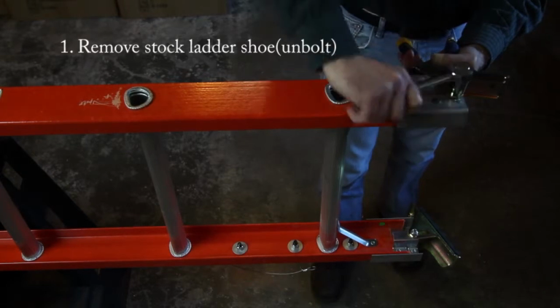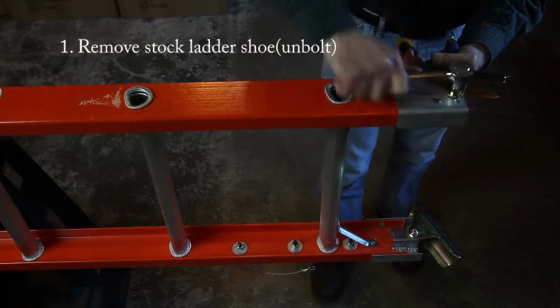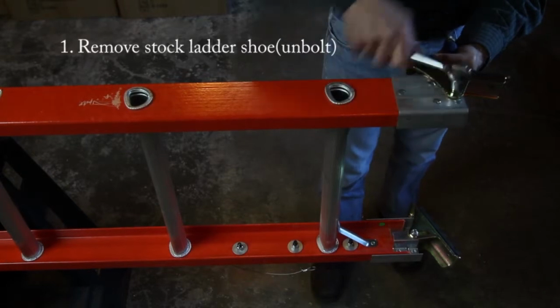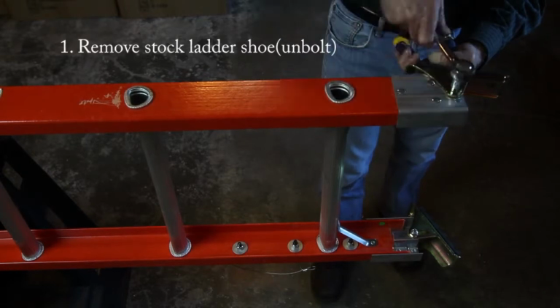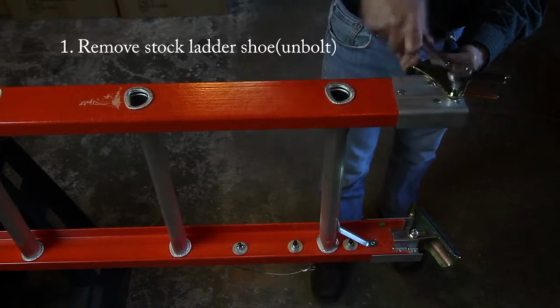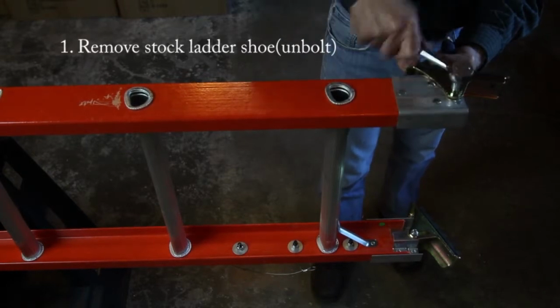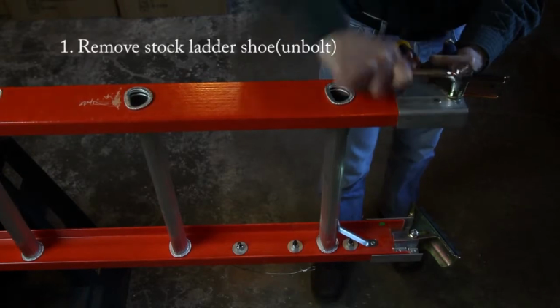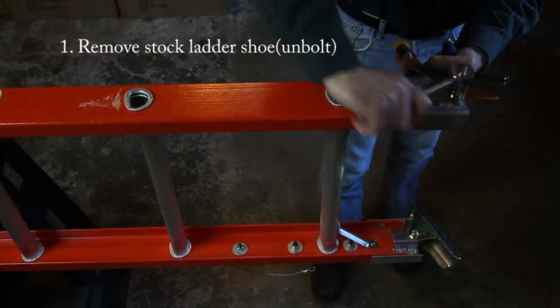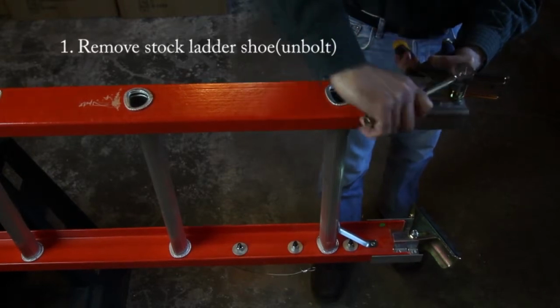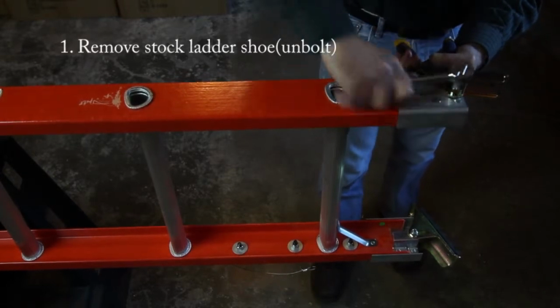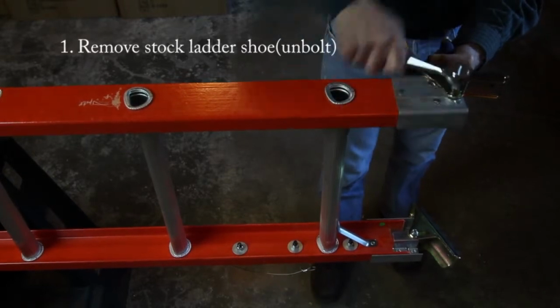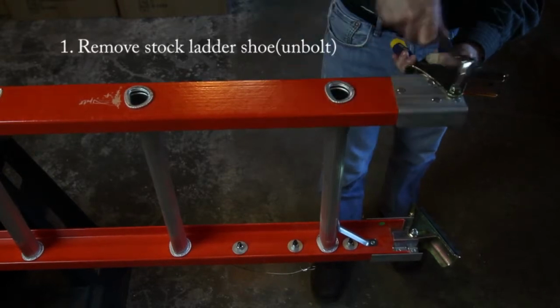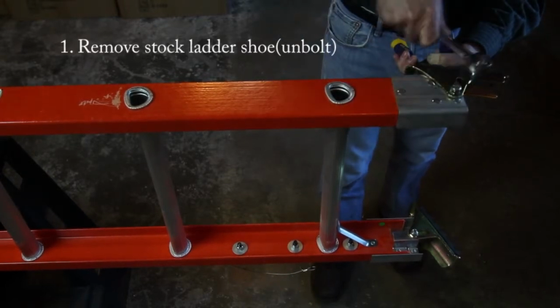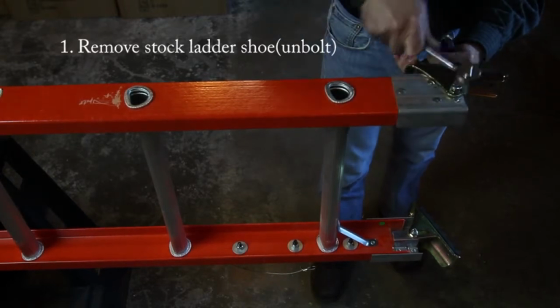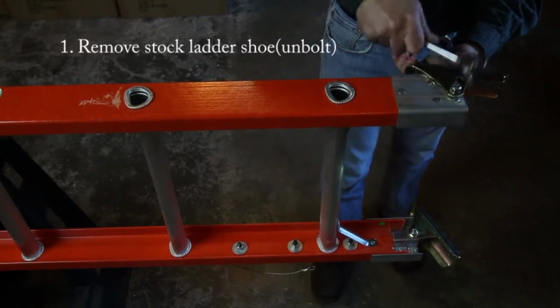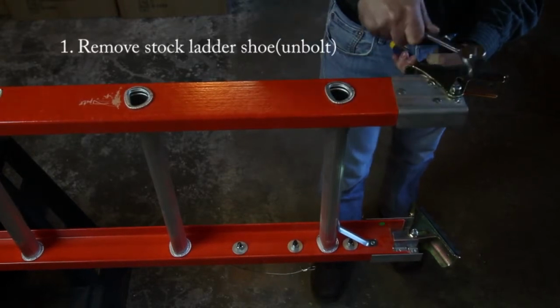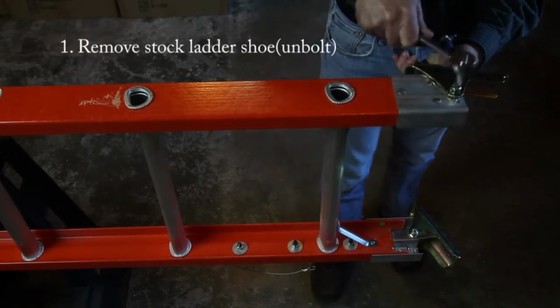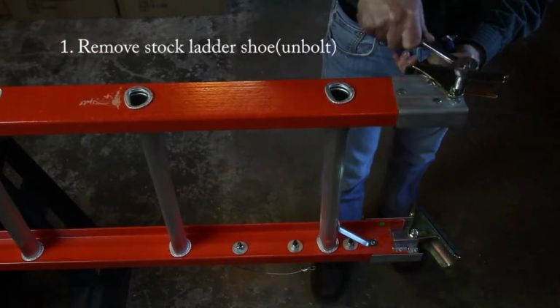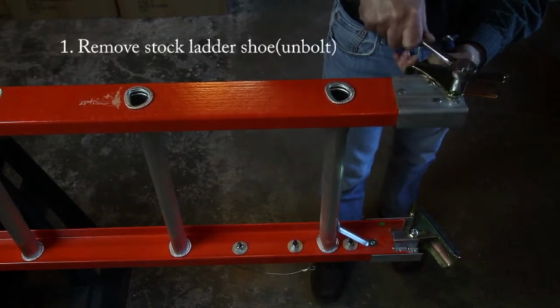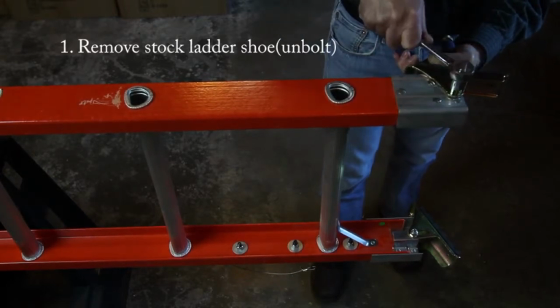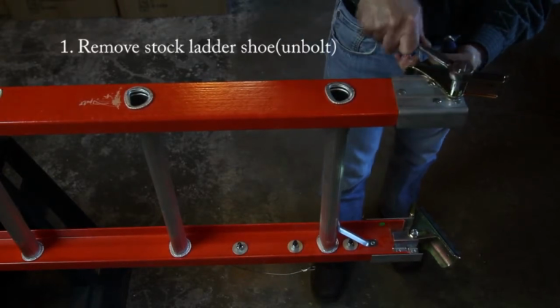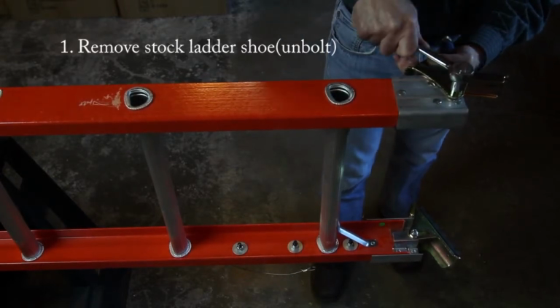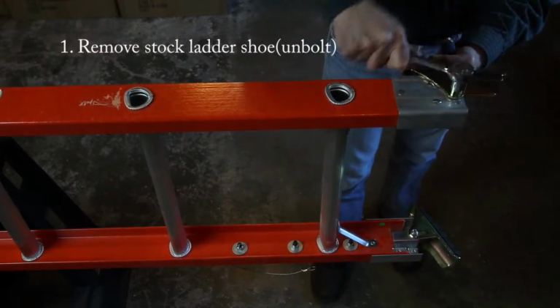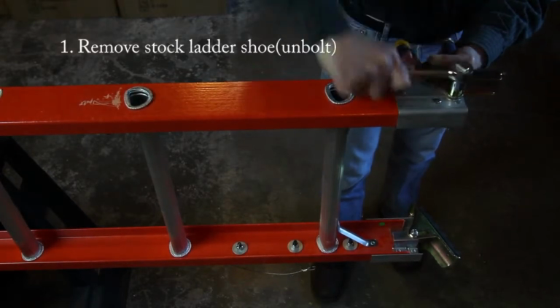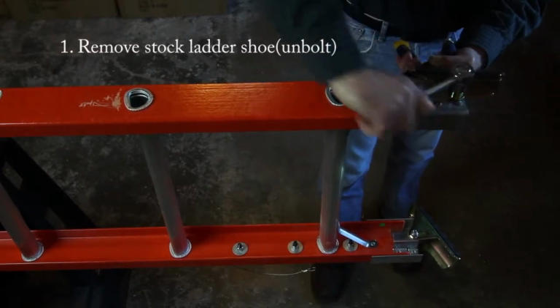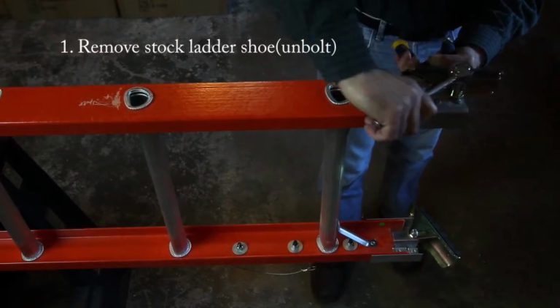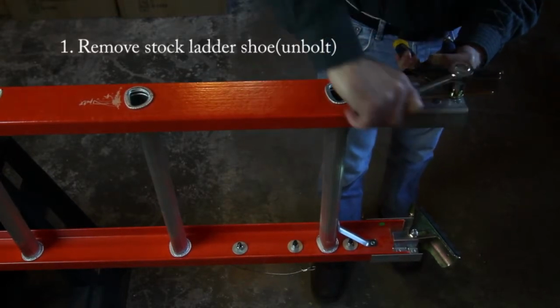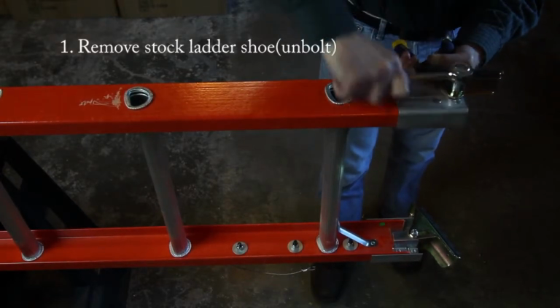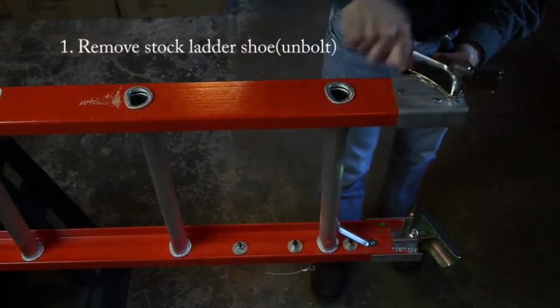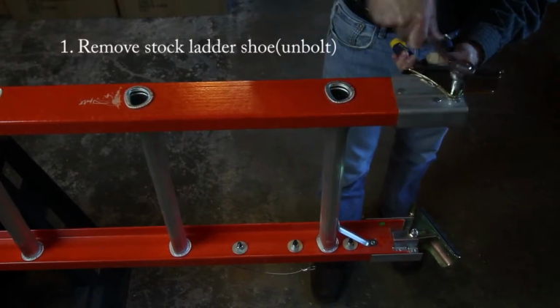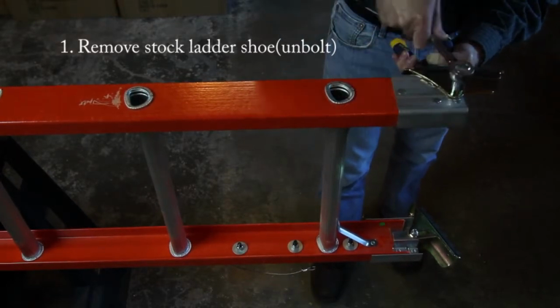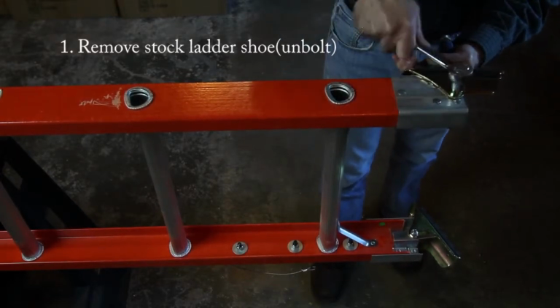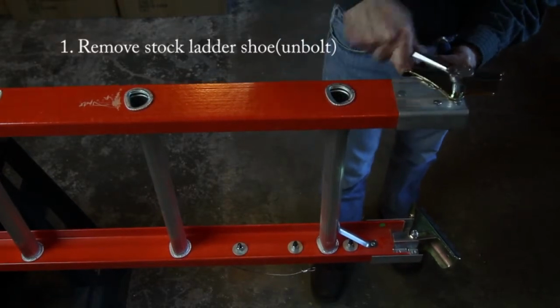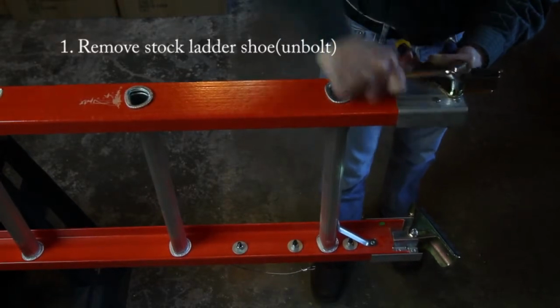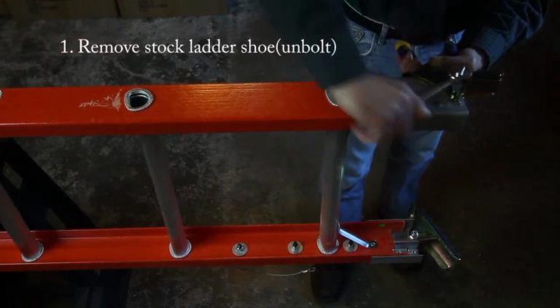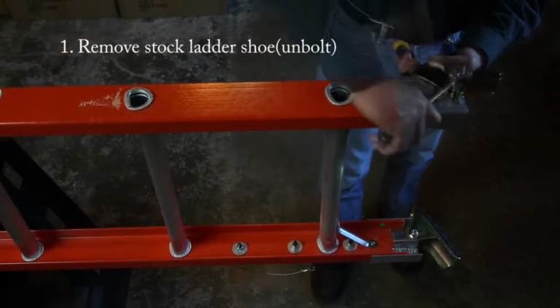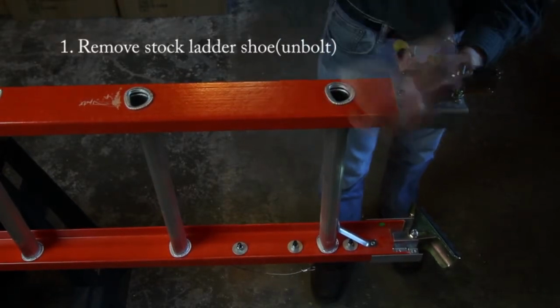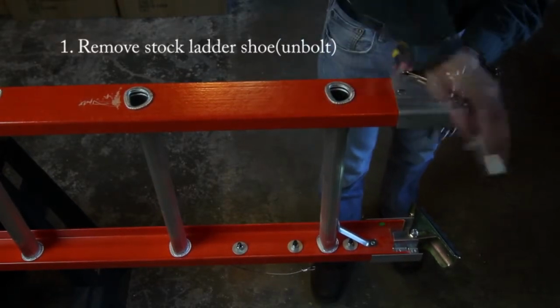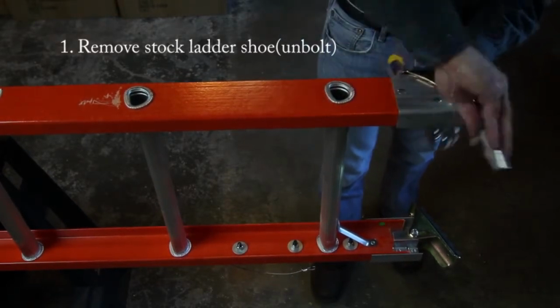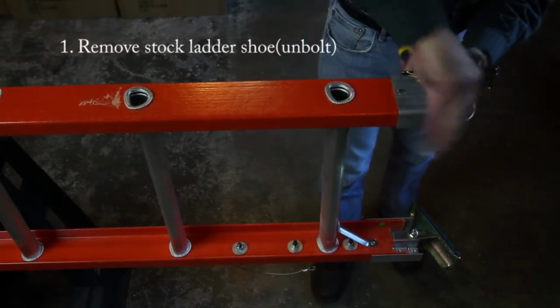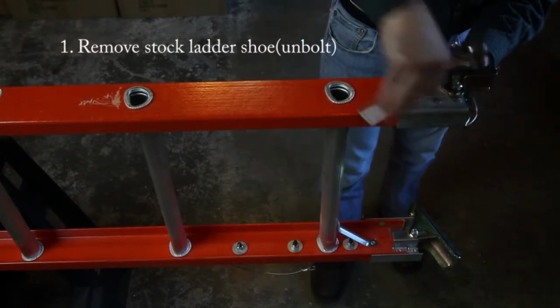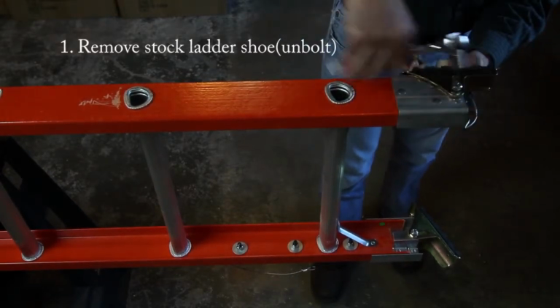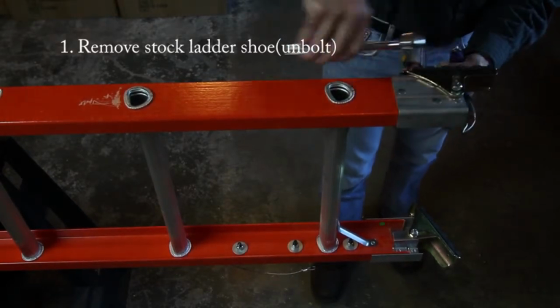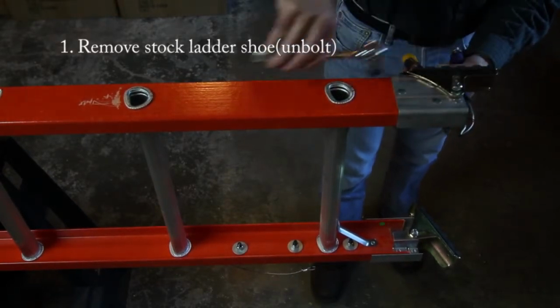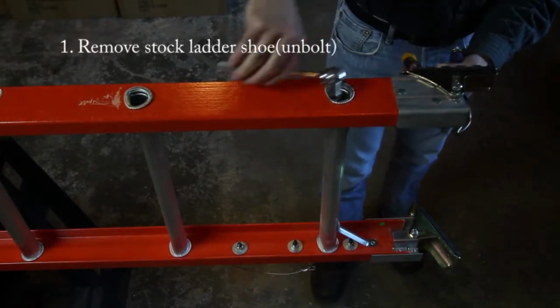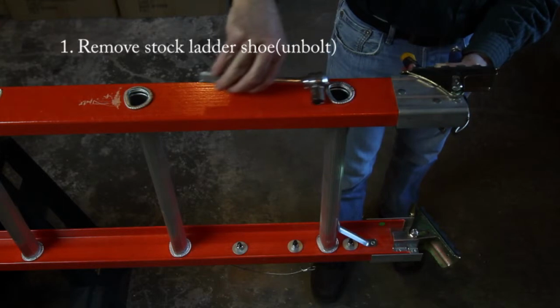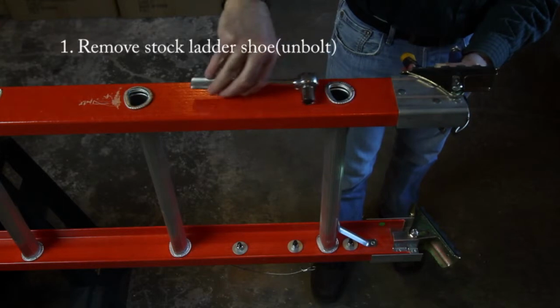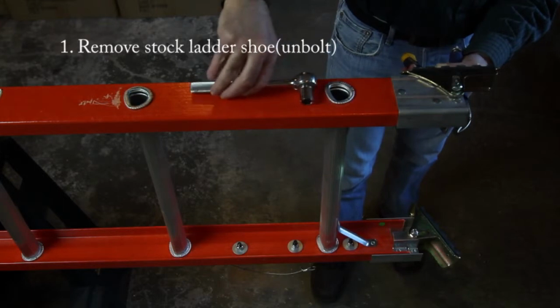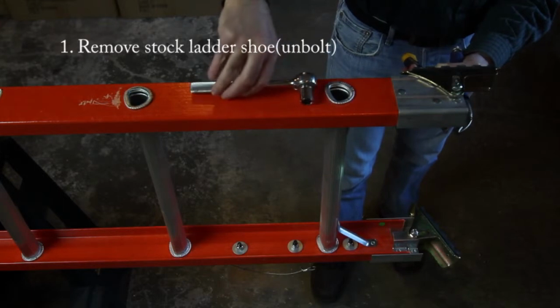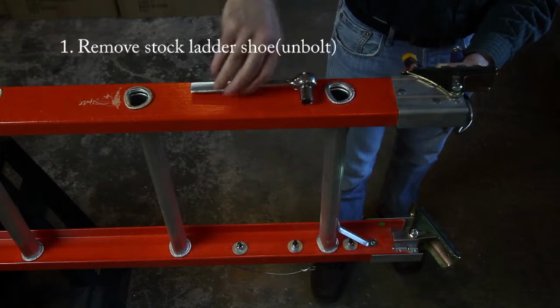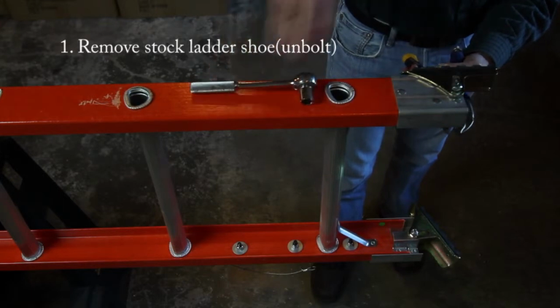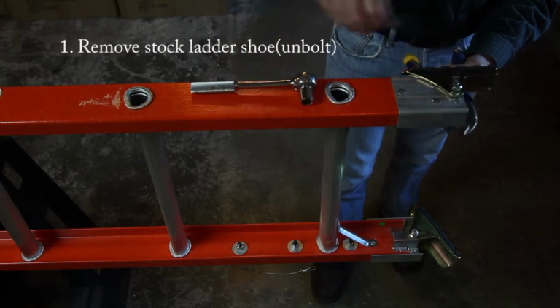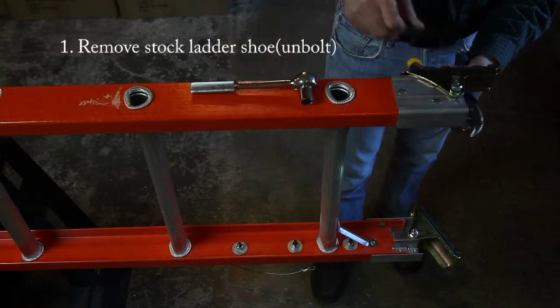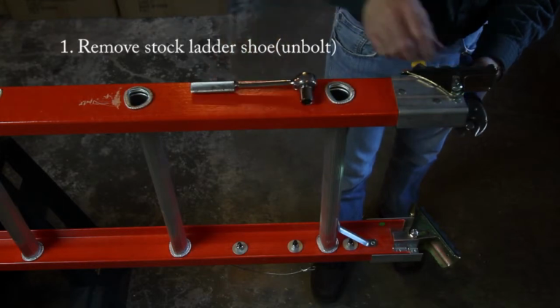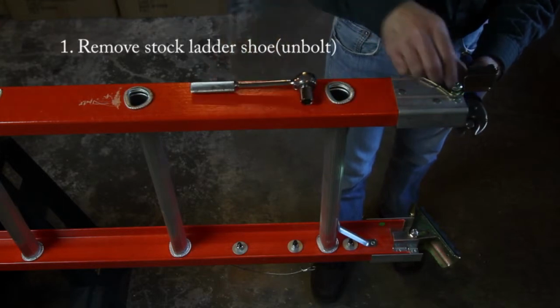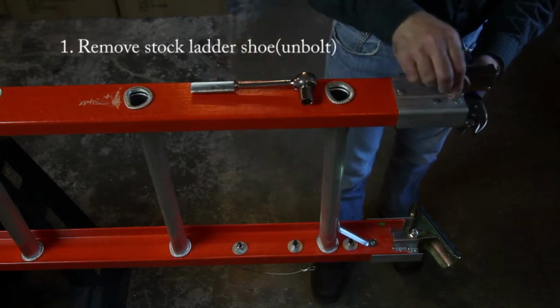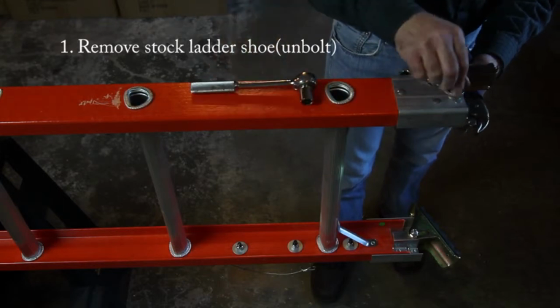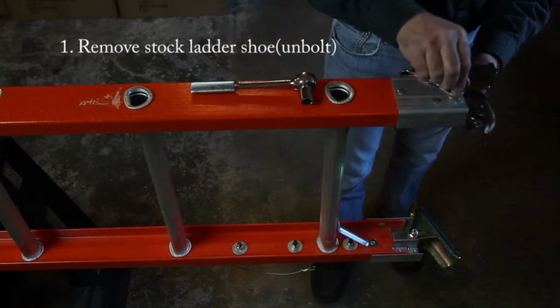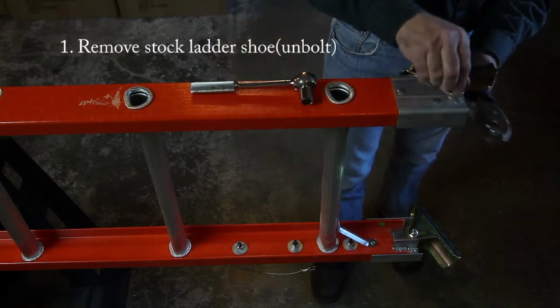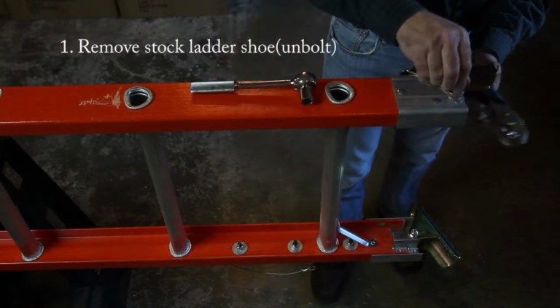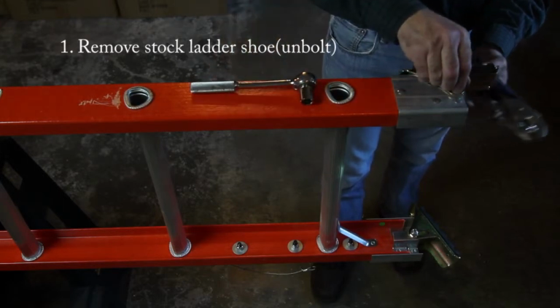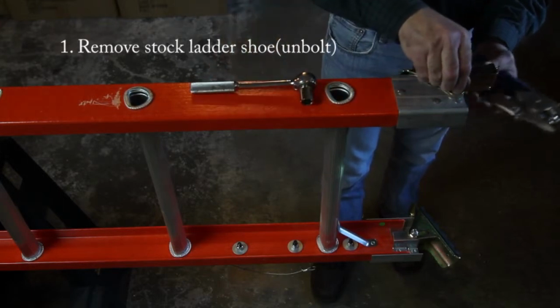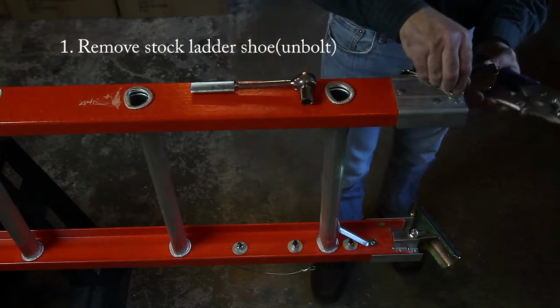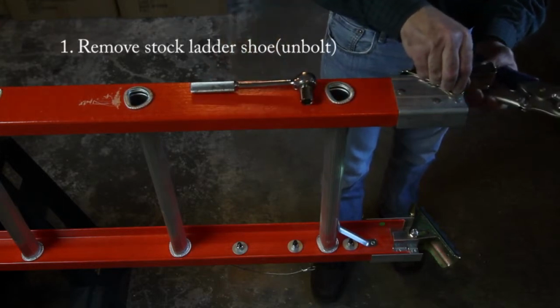First, remove the stock ladder shoe by unbolting it and removing the shoe.